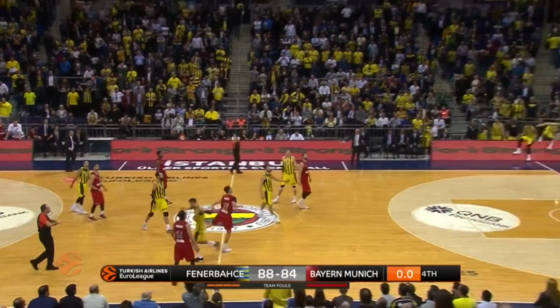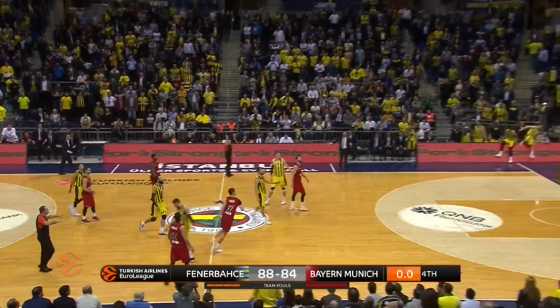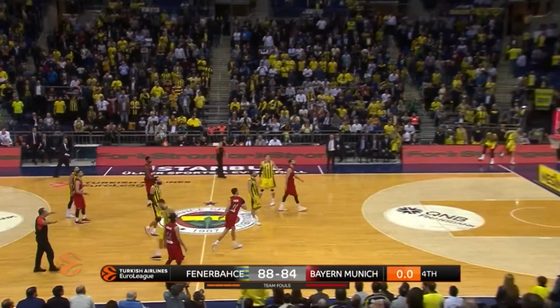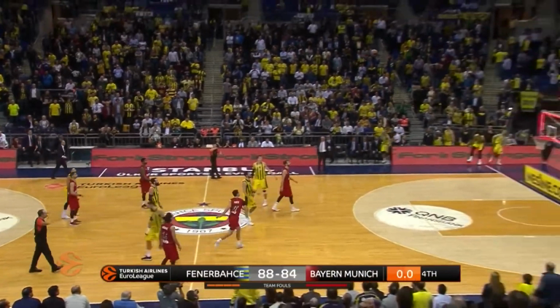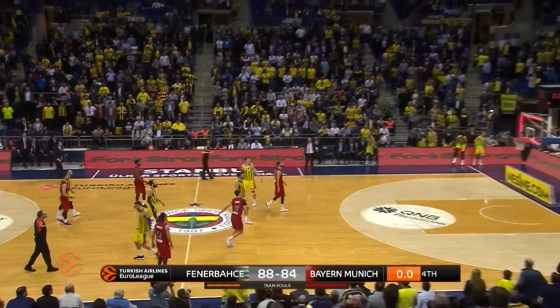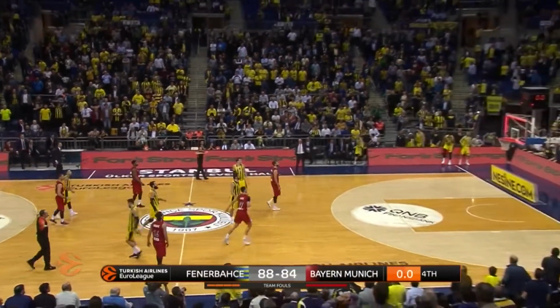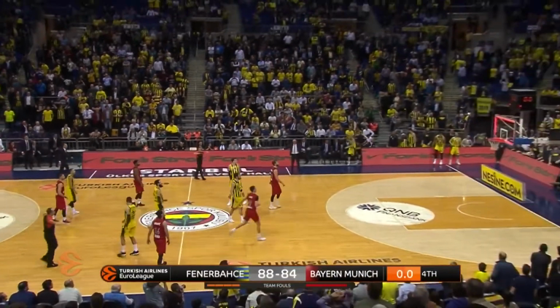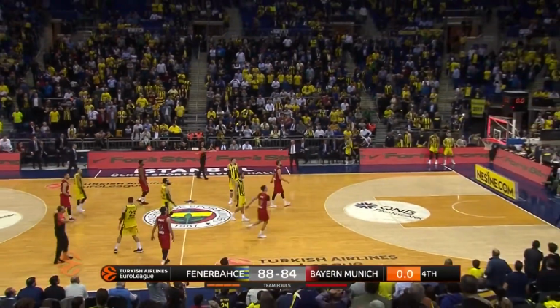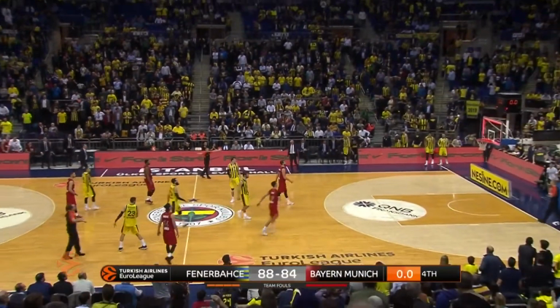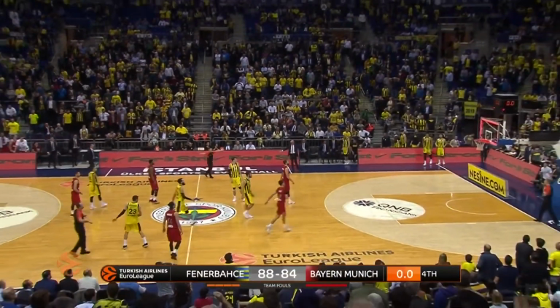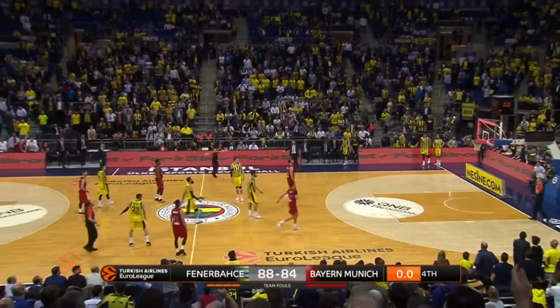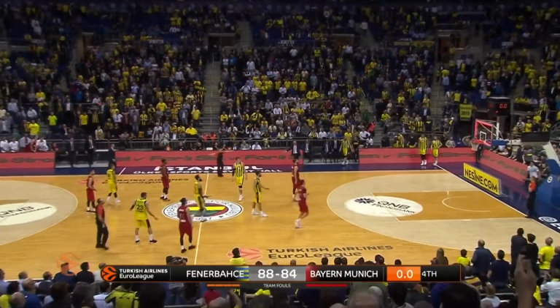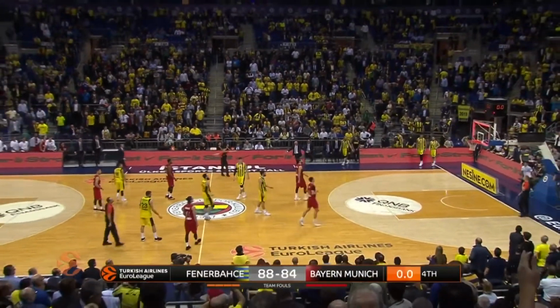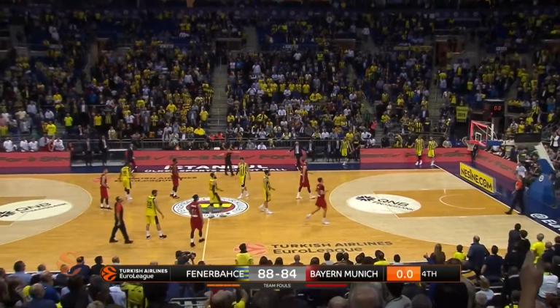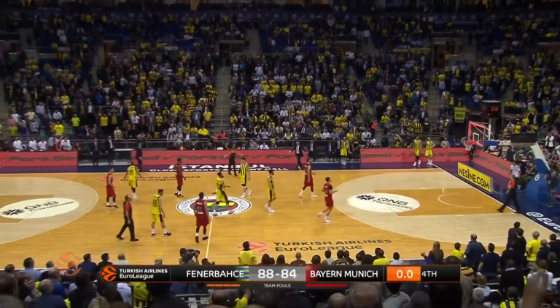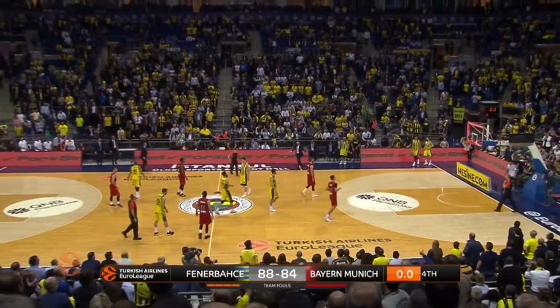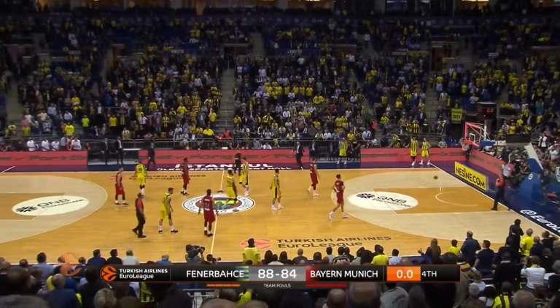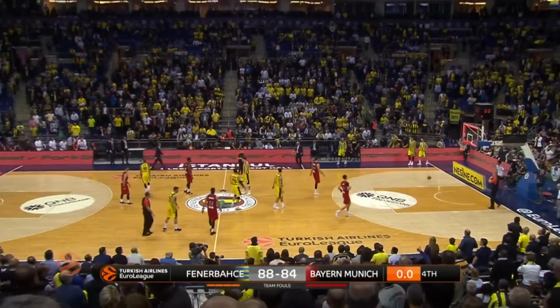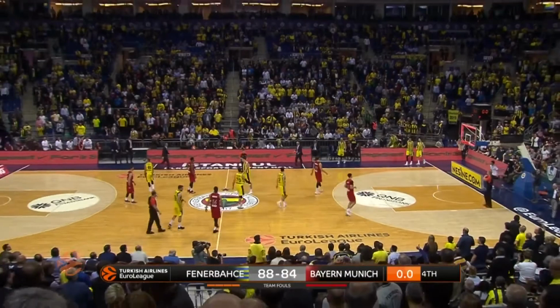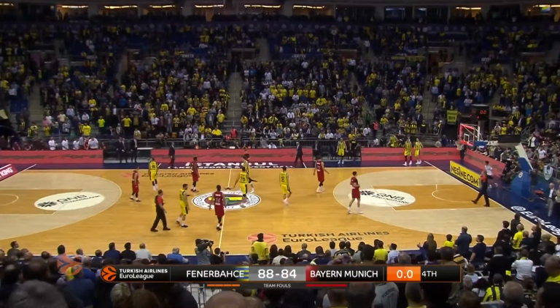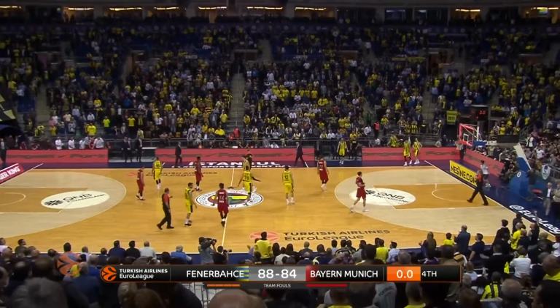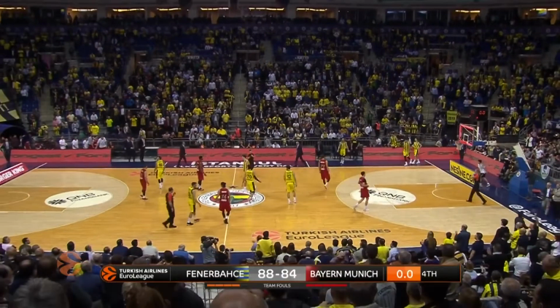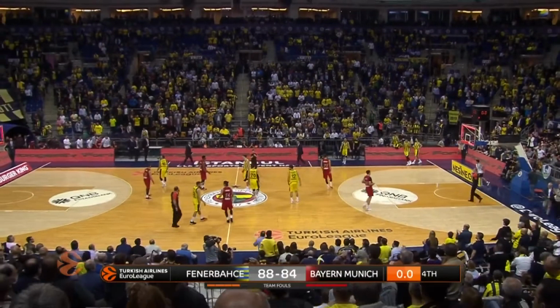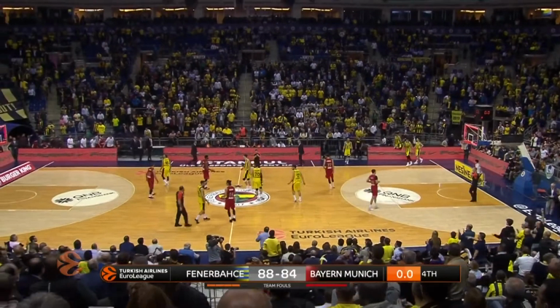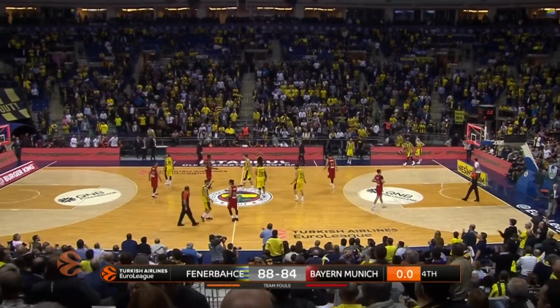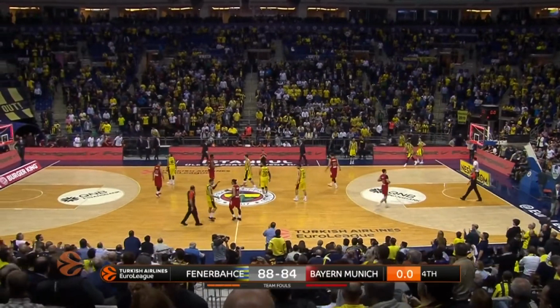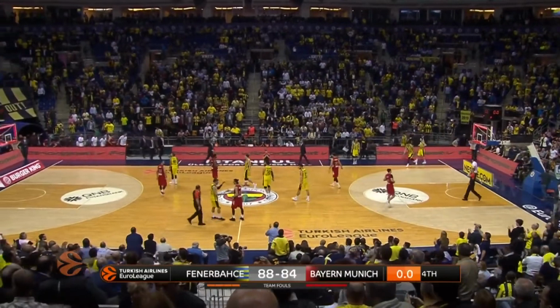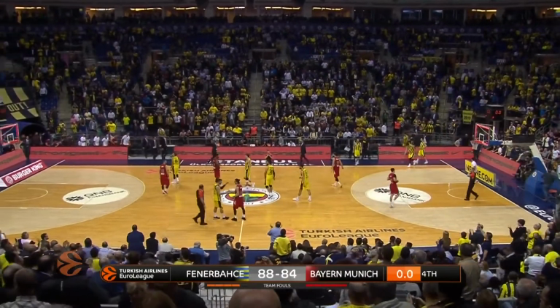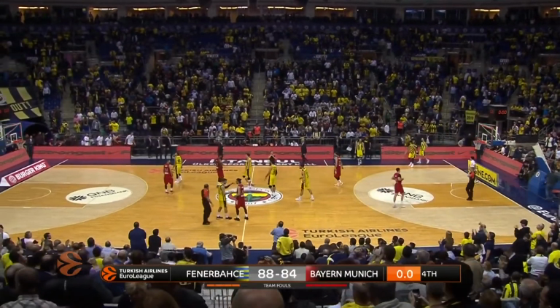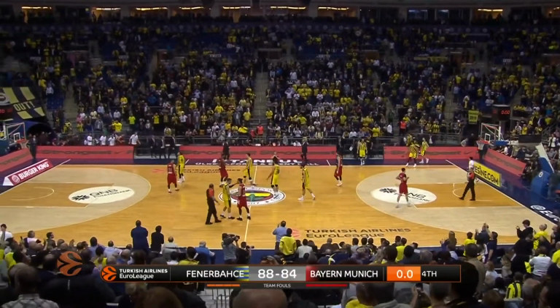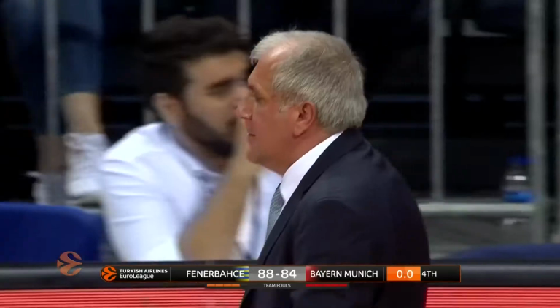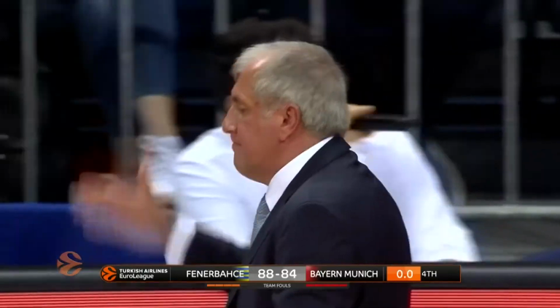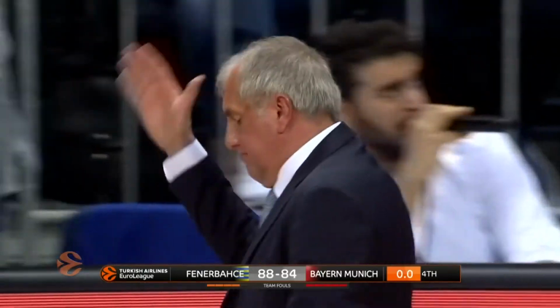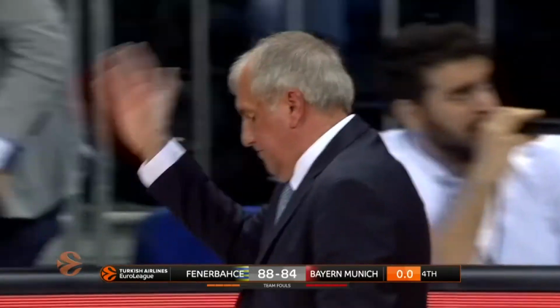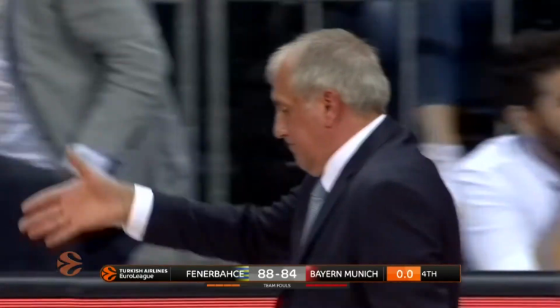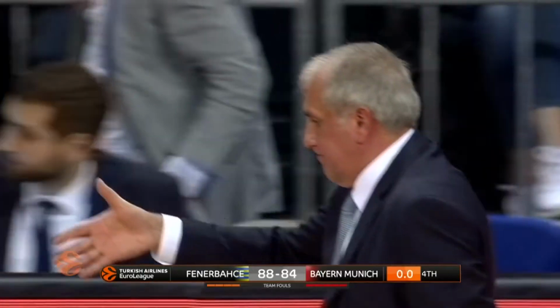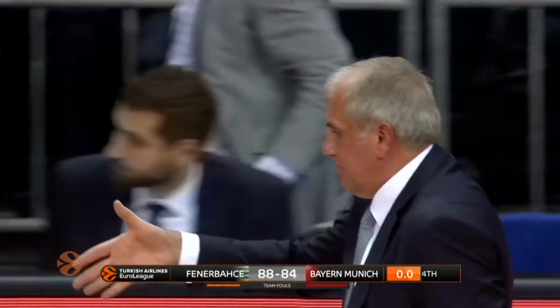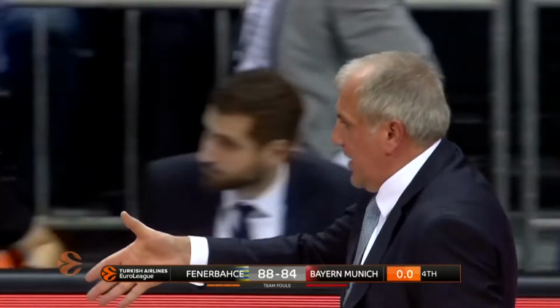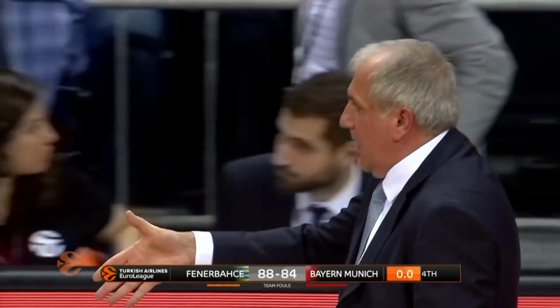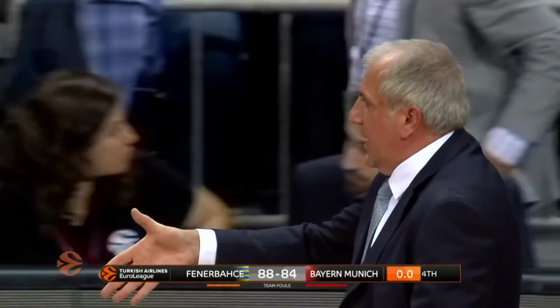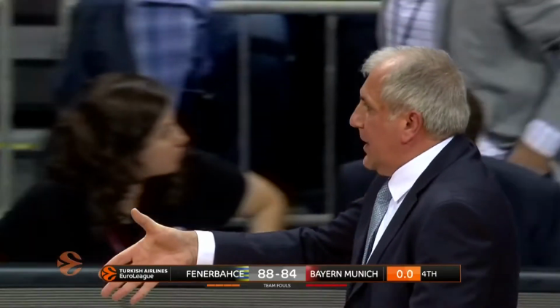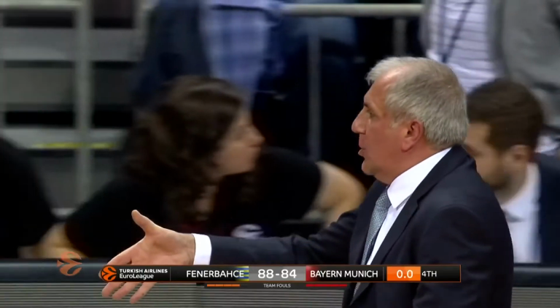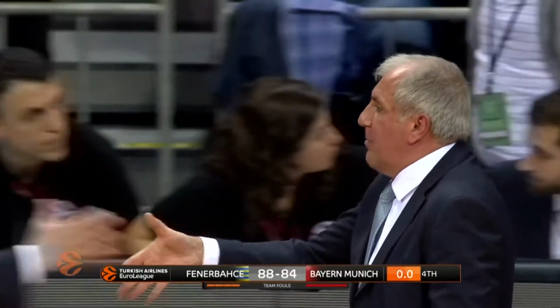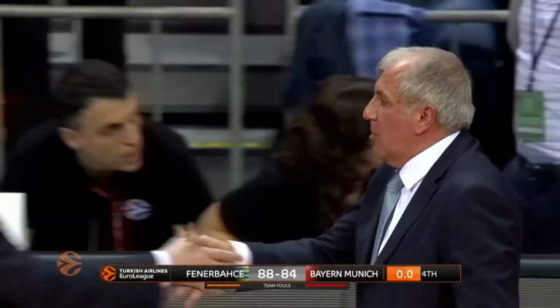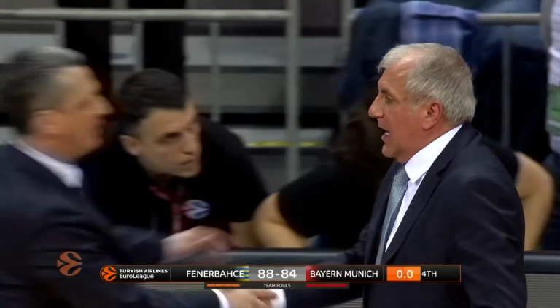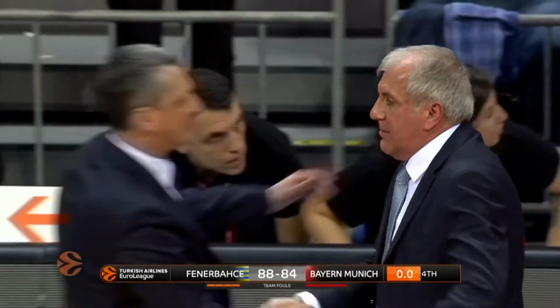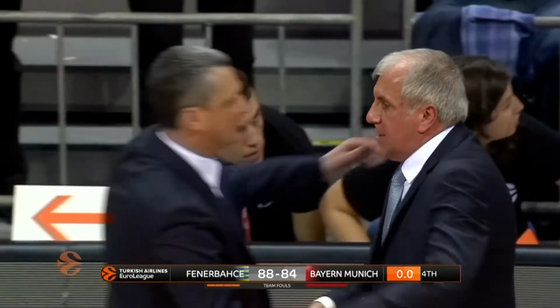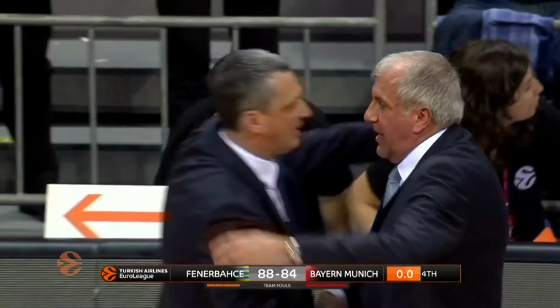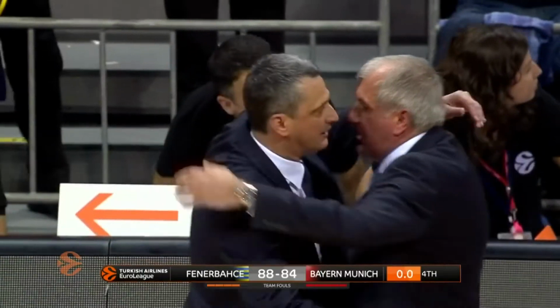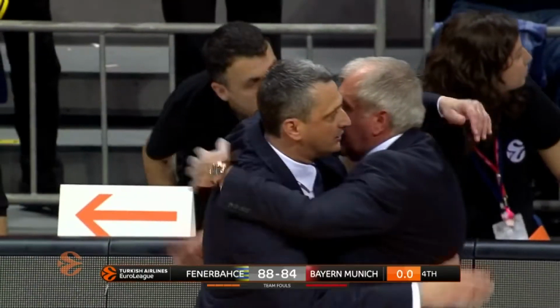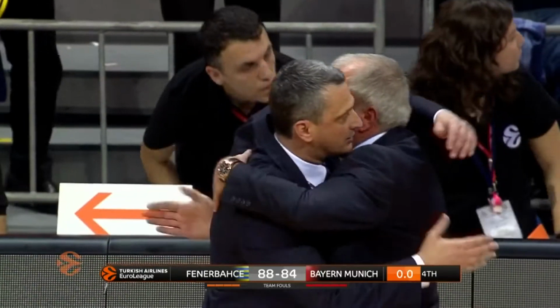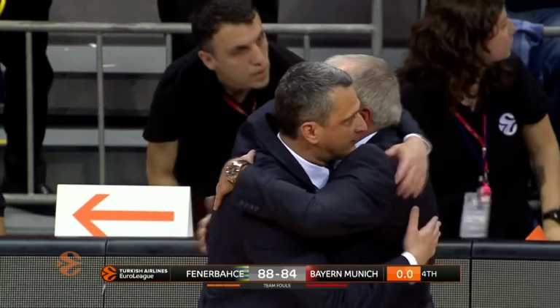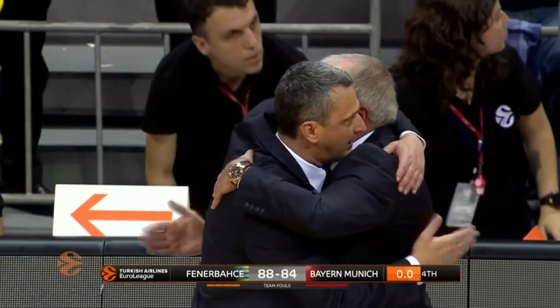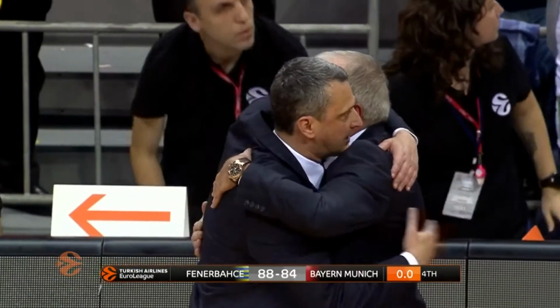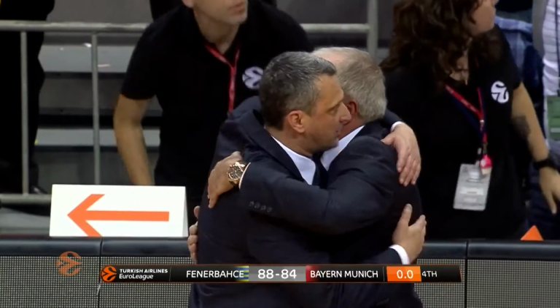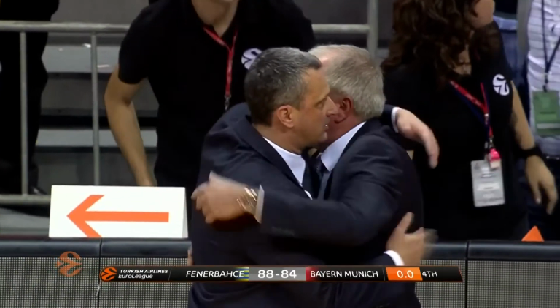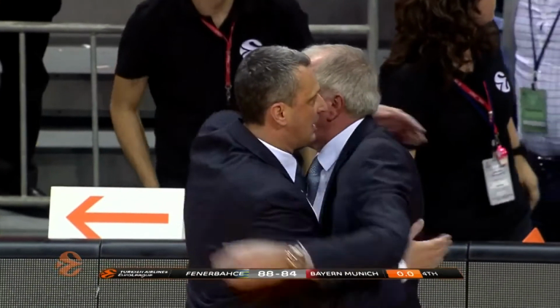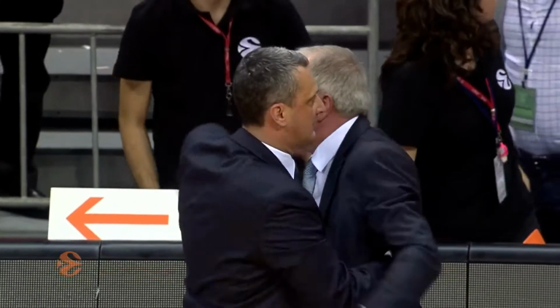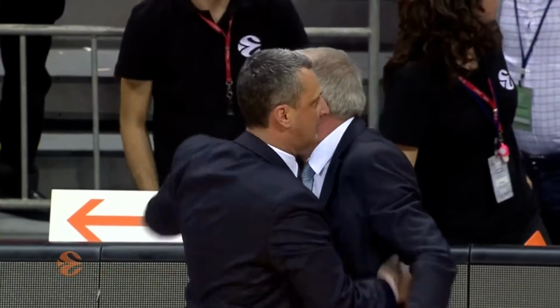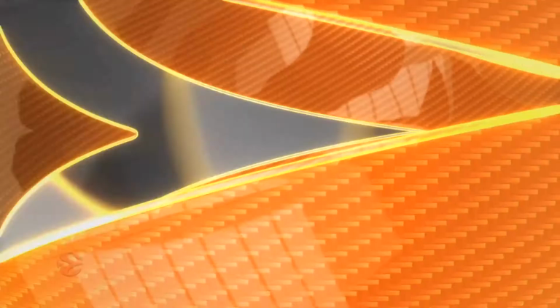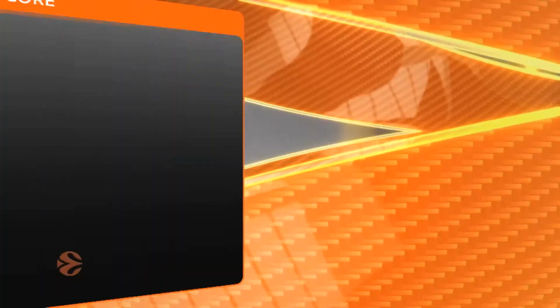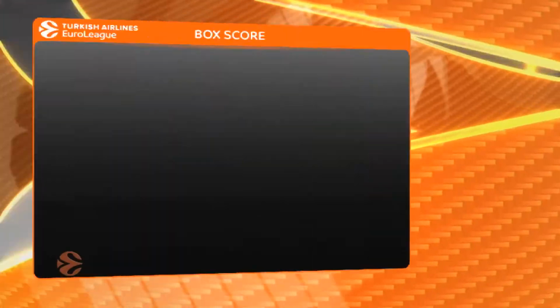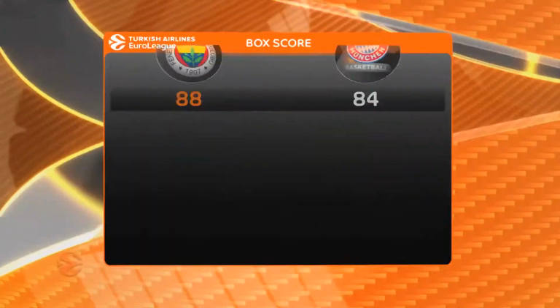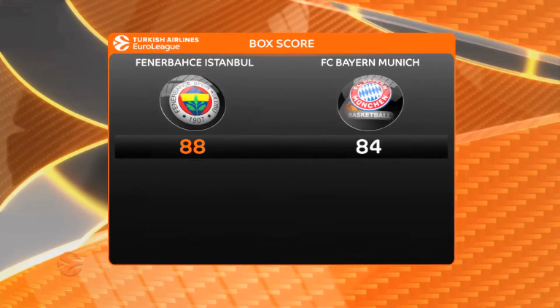The 2017 EuroLeague champions are back in business. But boy, did they have to weather a big Bayern storm.